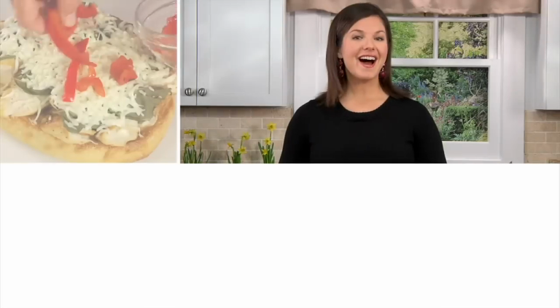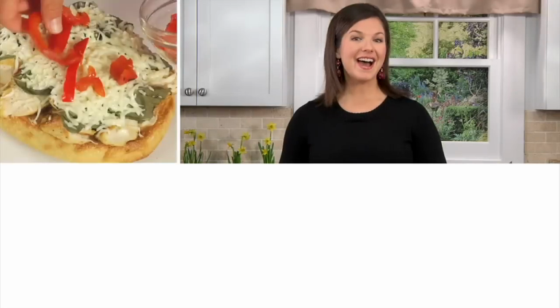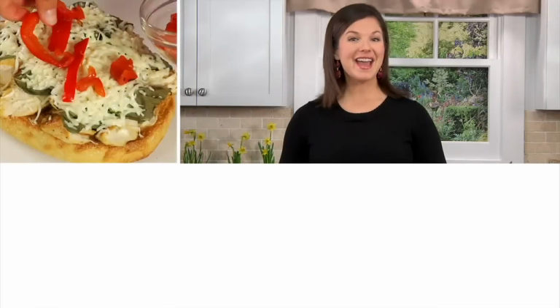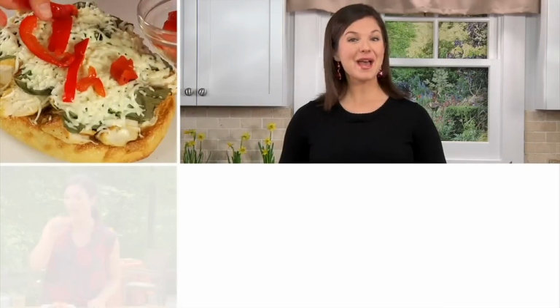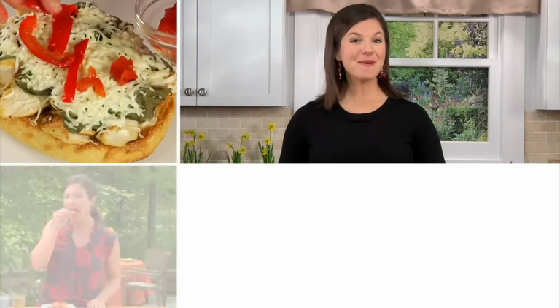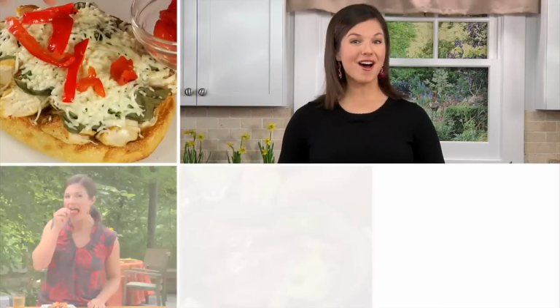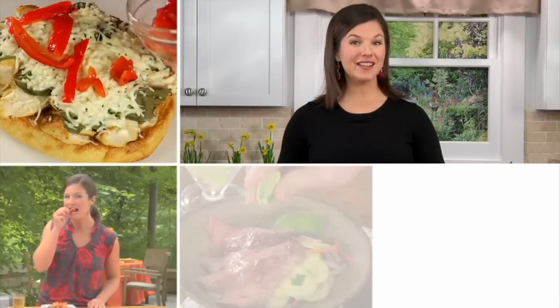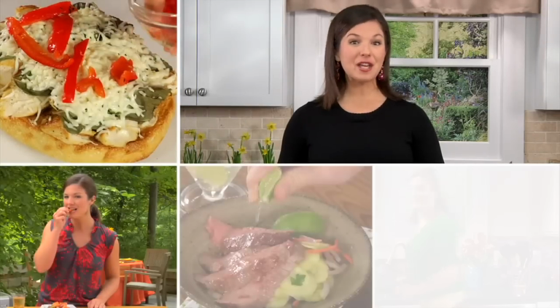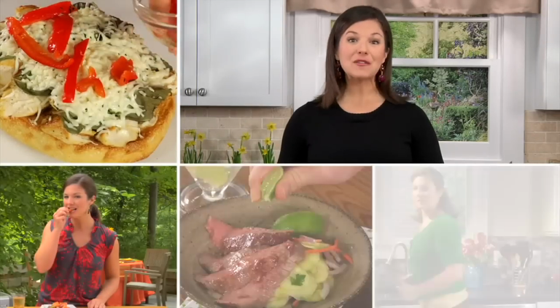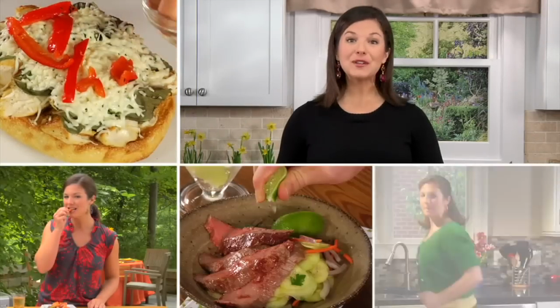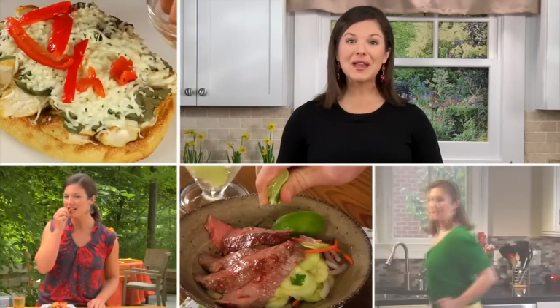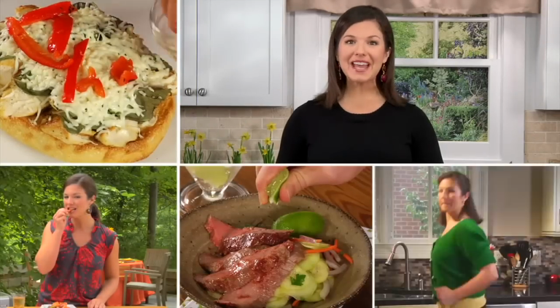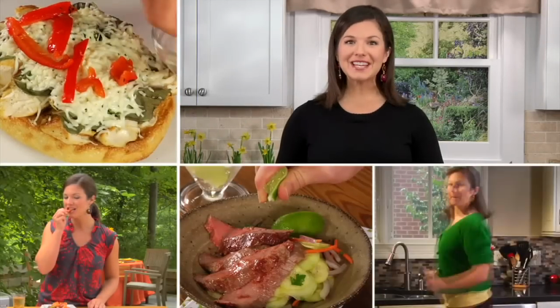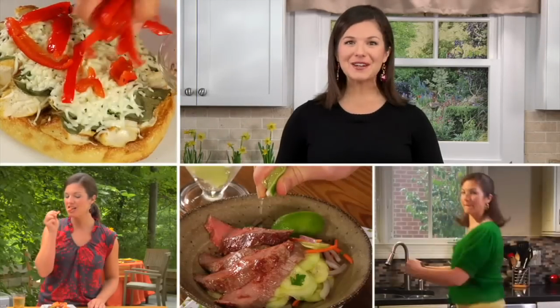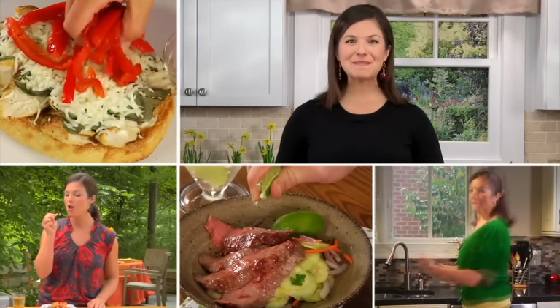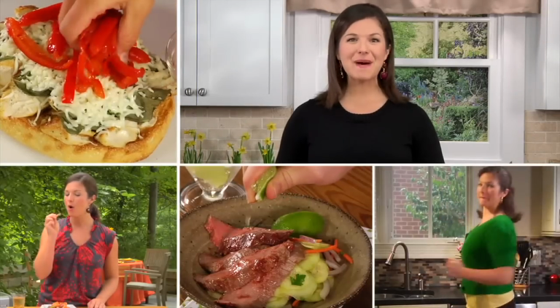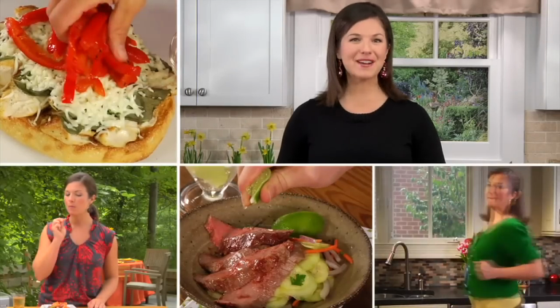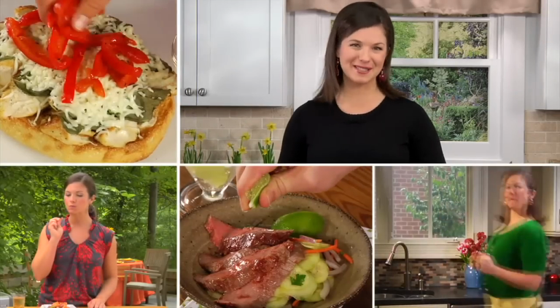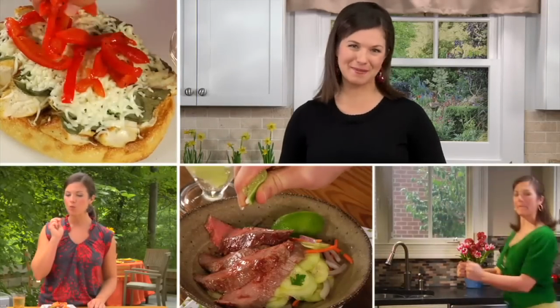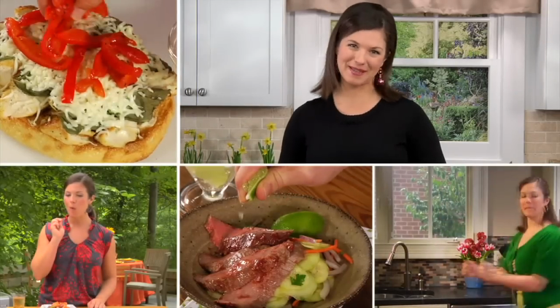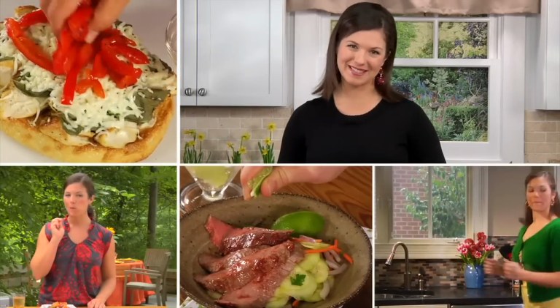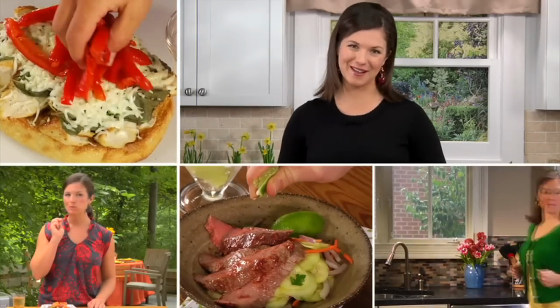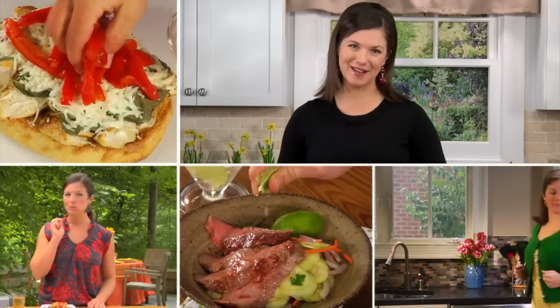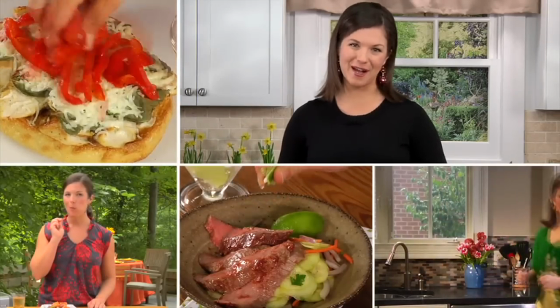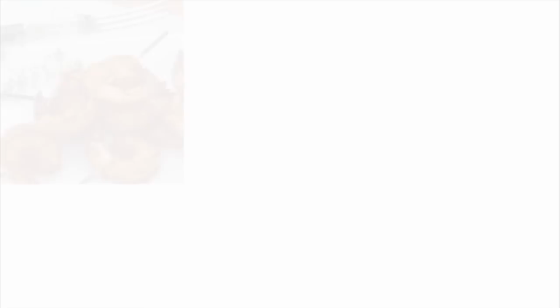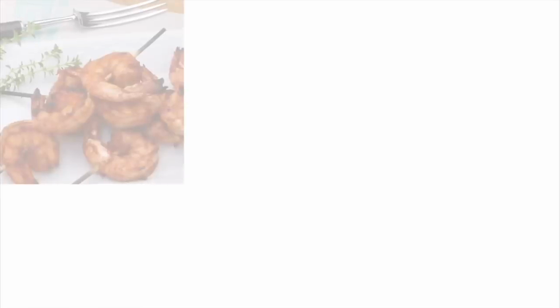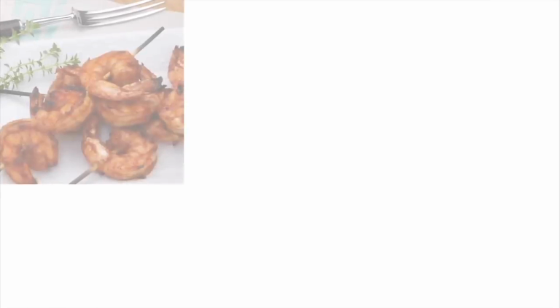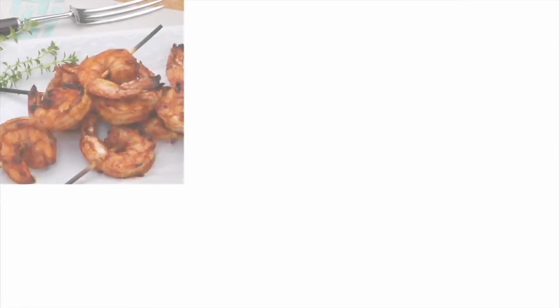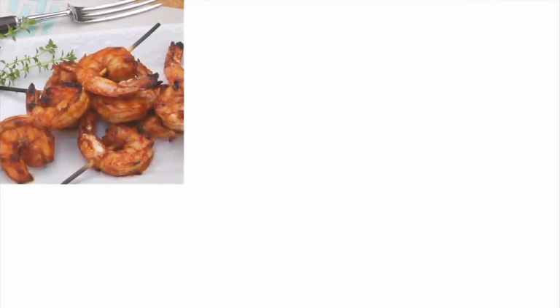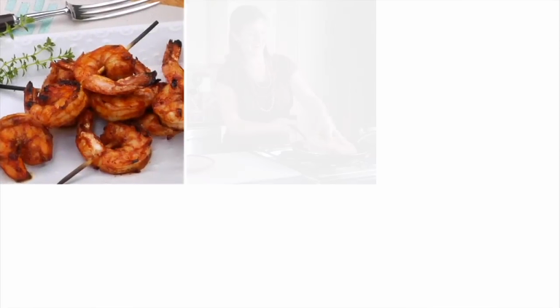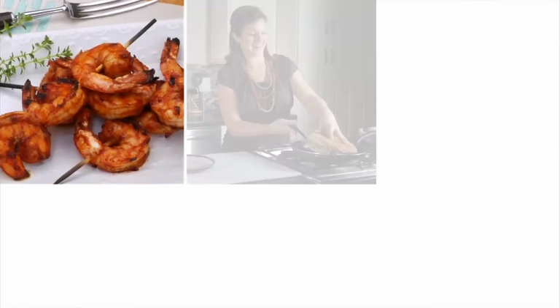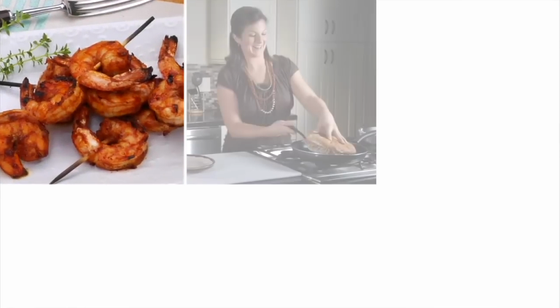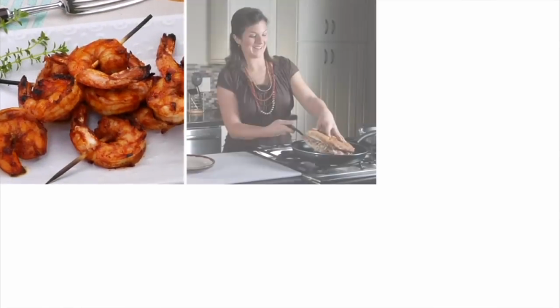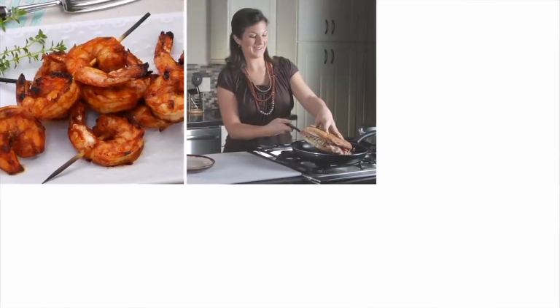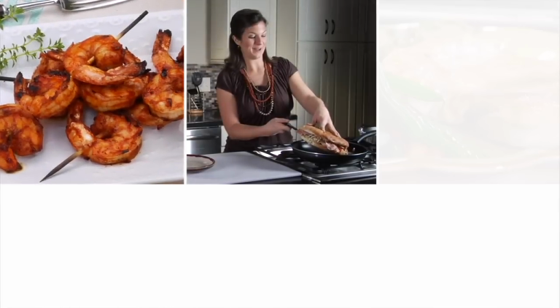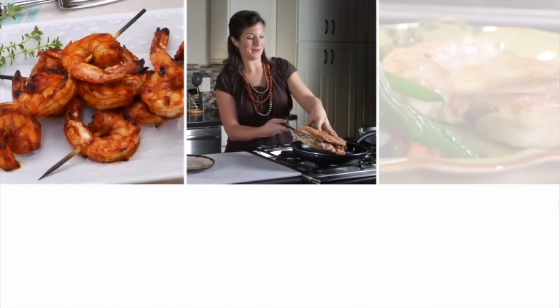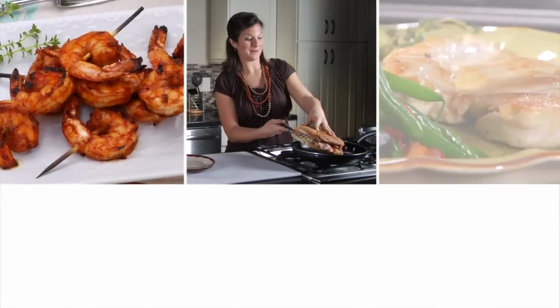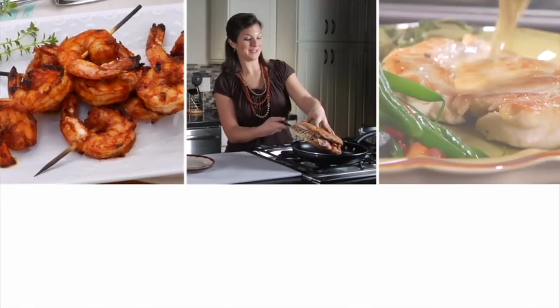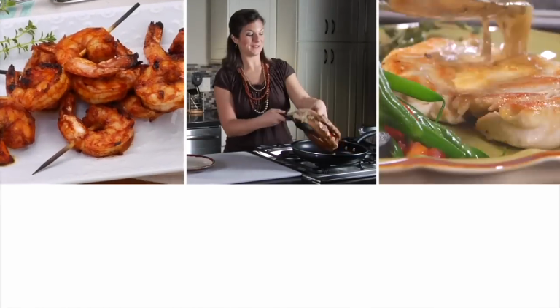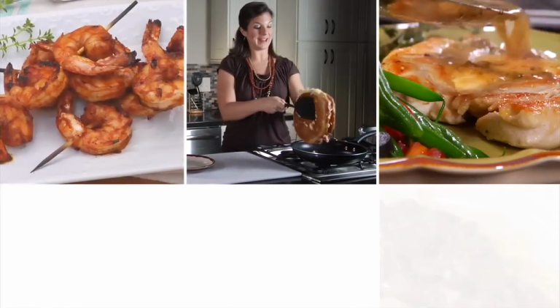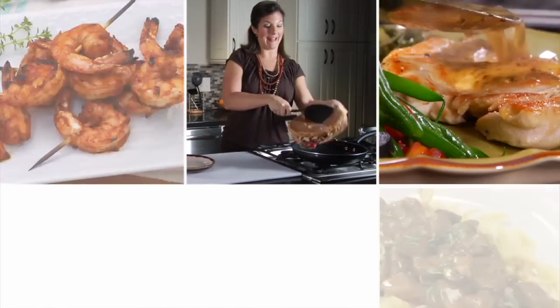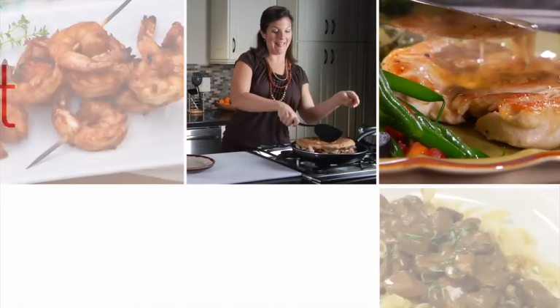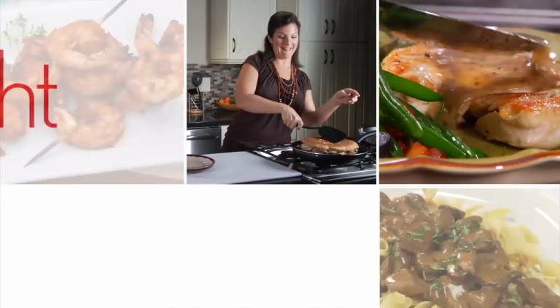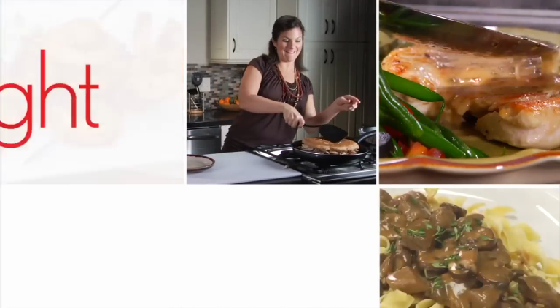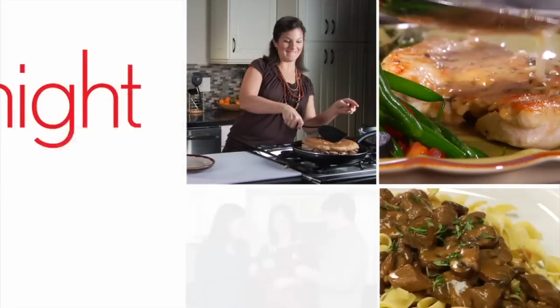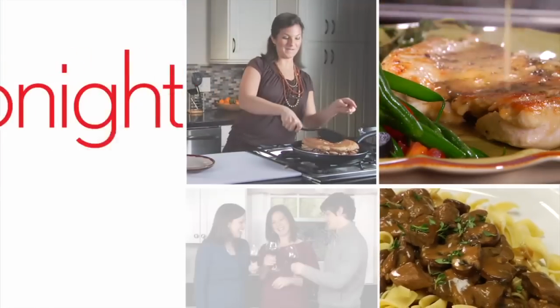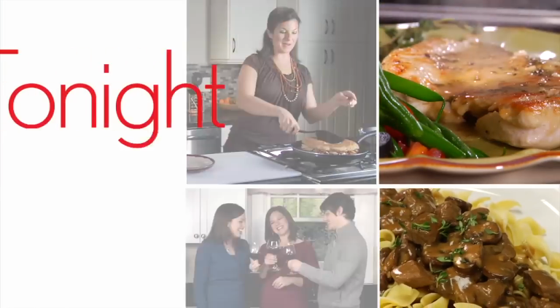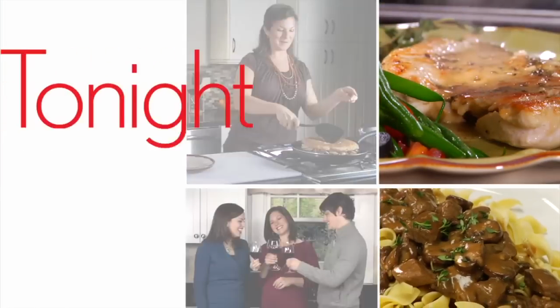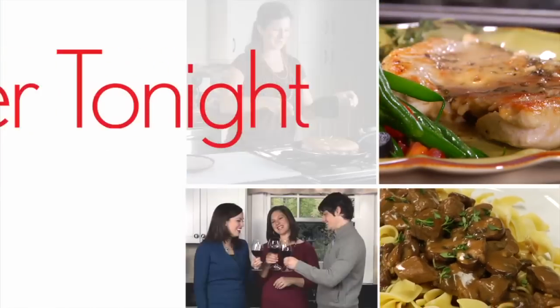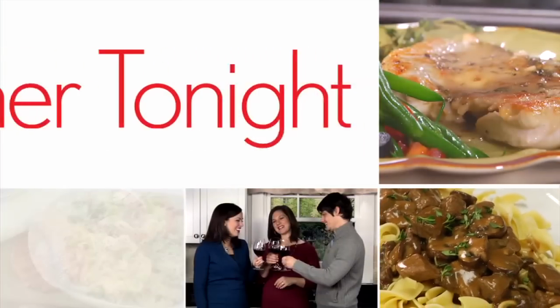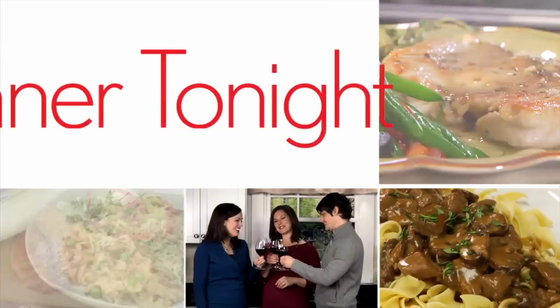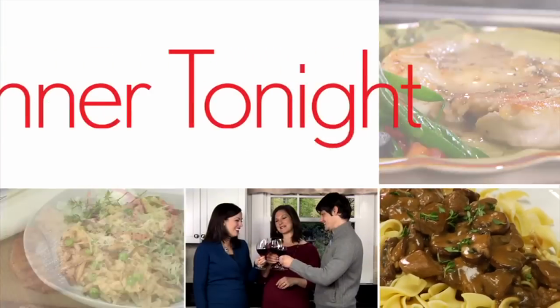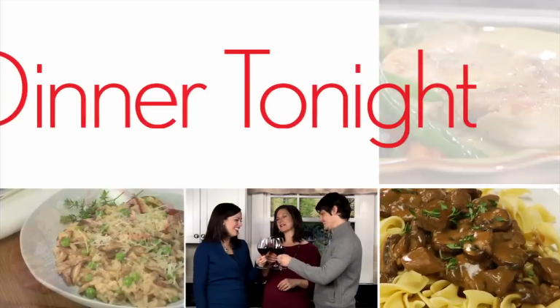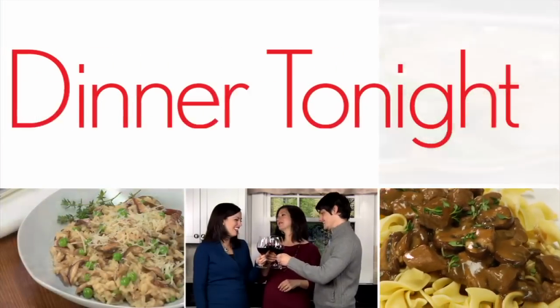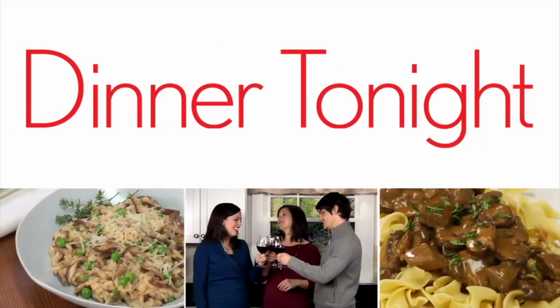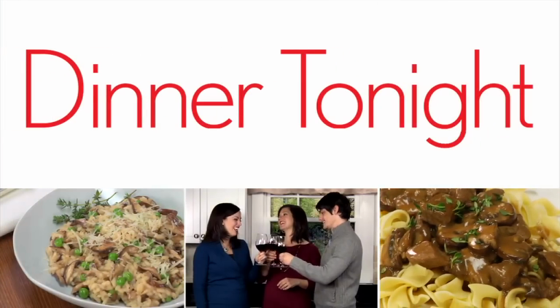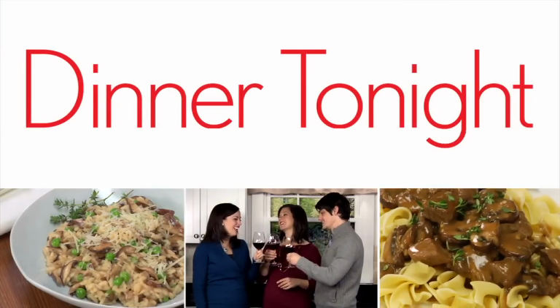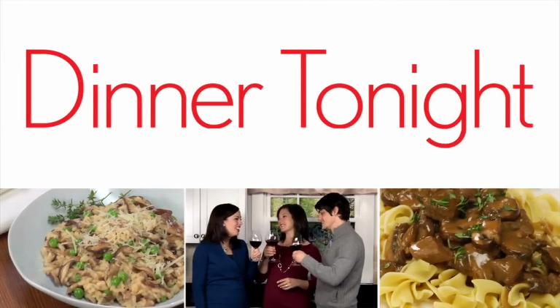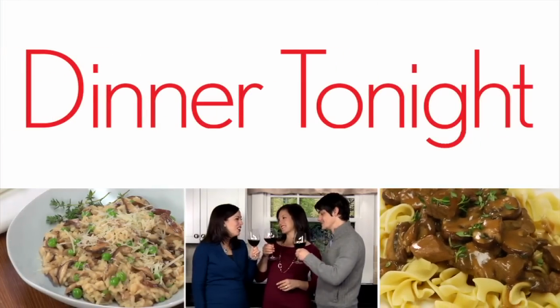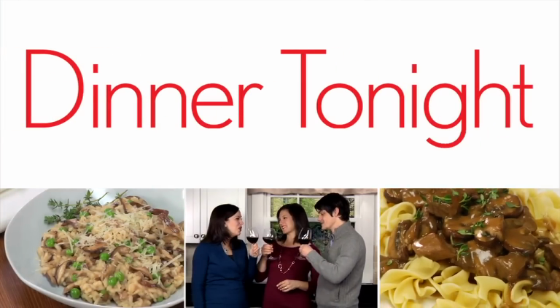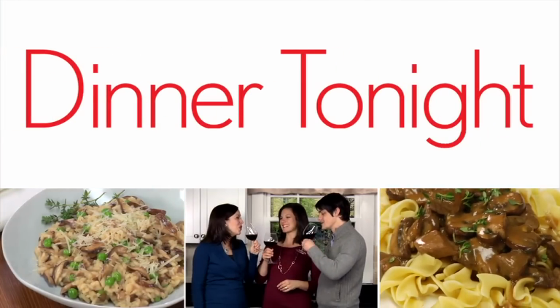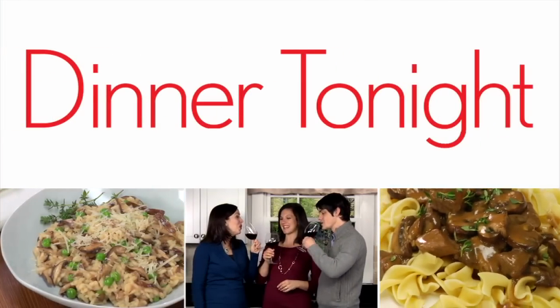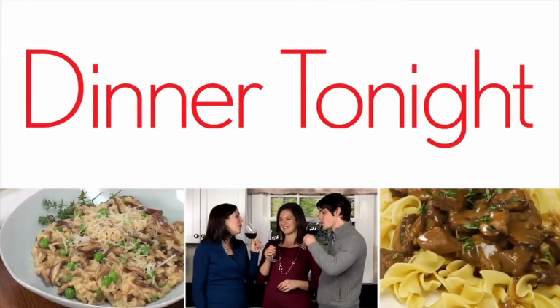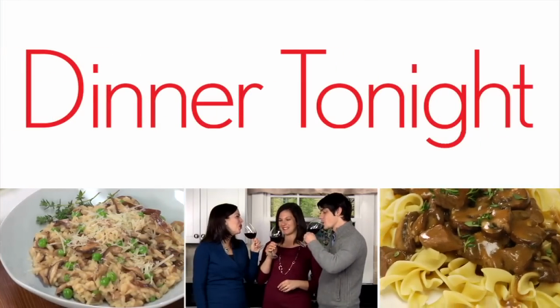Hi, I'm Holly, food editor at MyRecipes.com. Dinner tonight will show you how to make a healthy and delicious supper in less than 45 minutes.